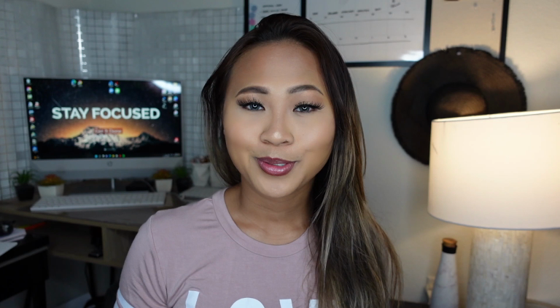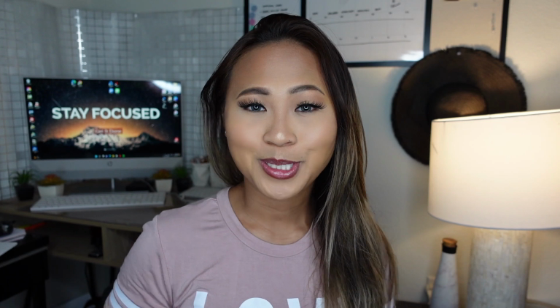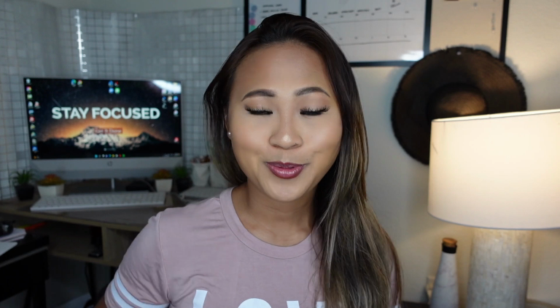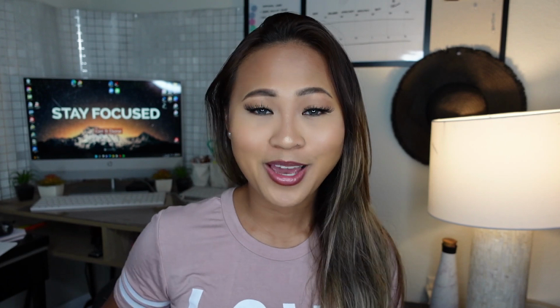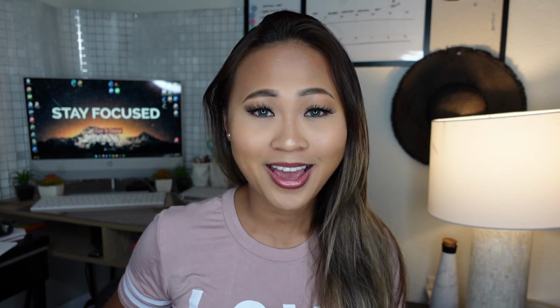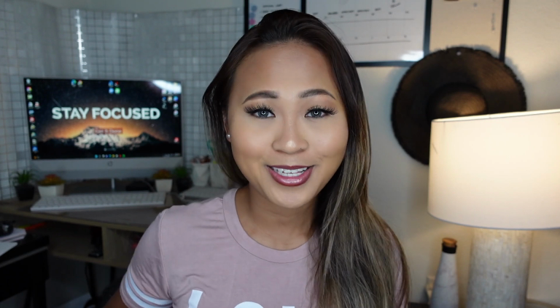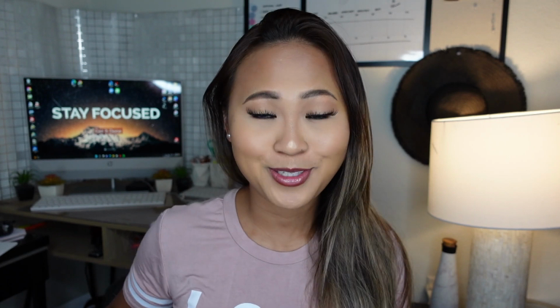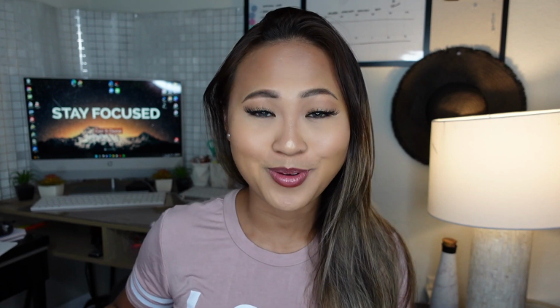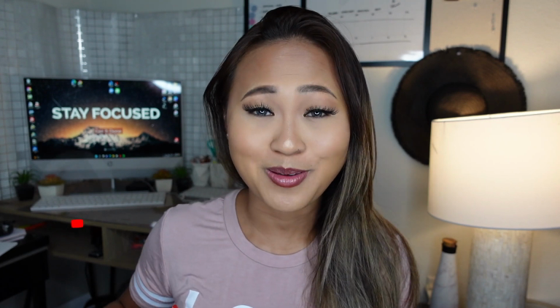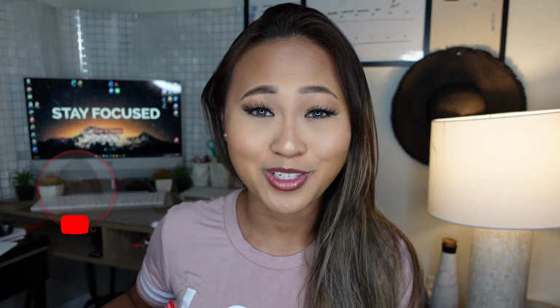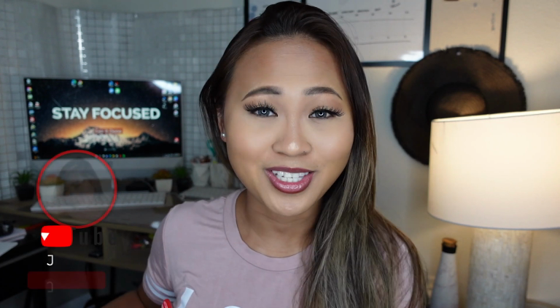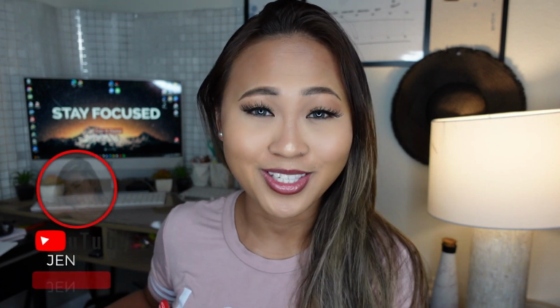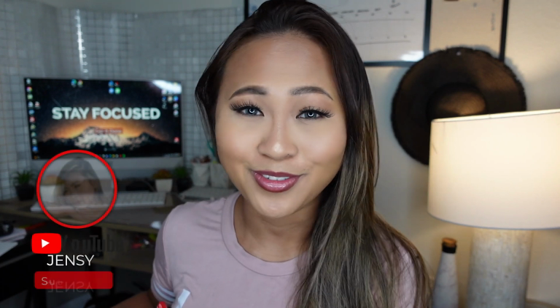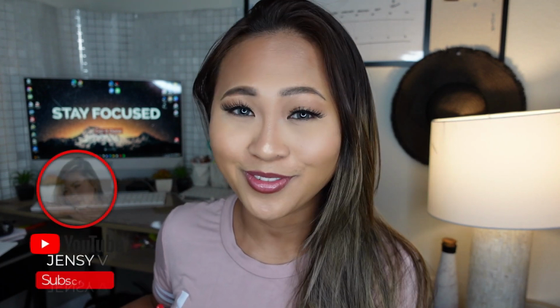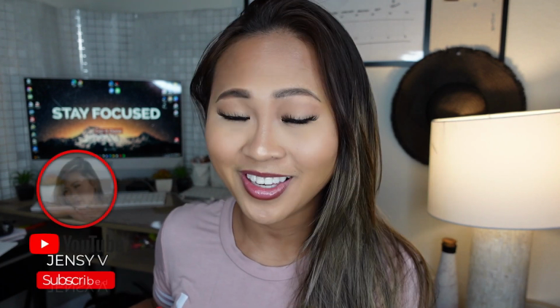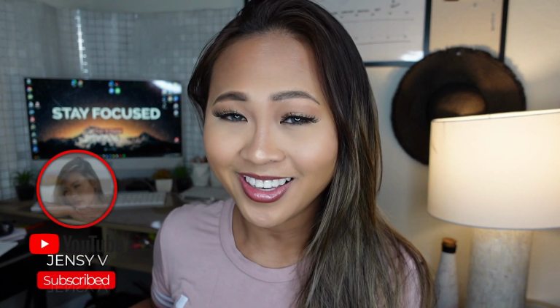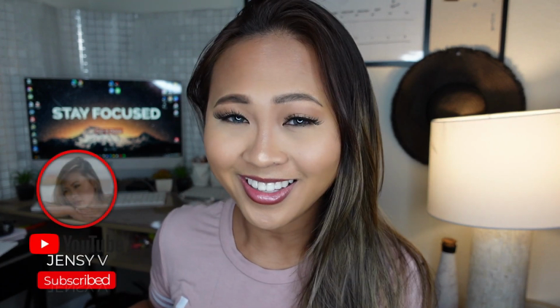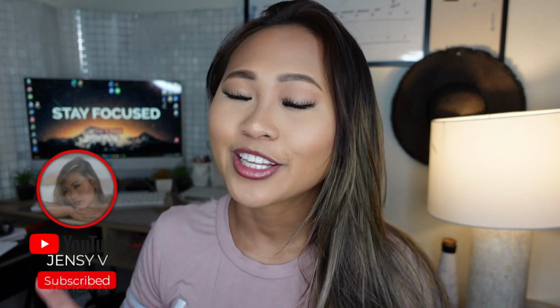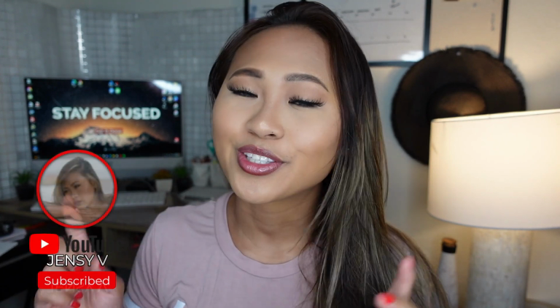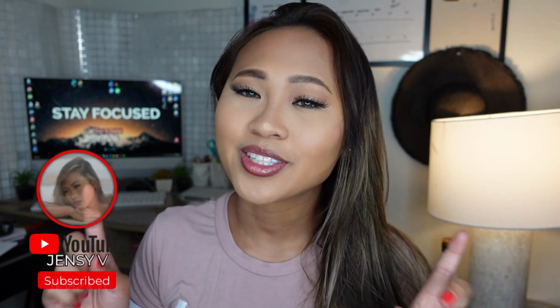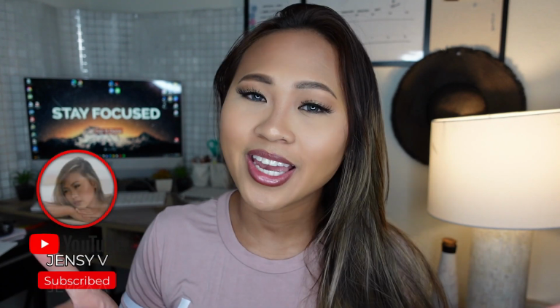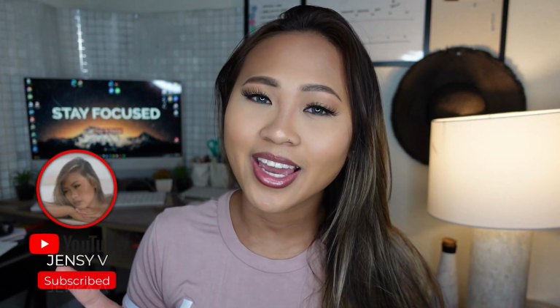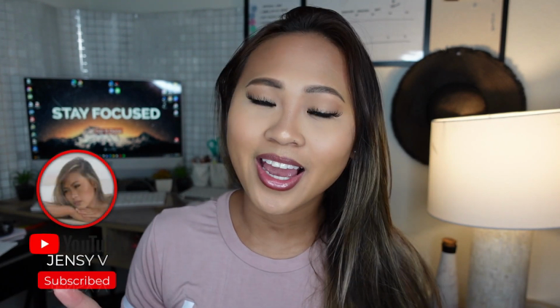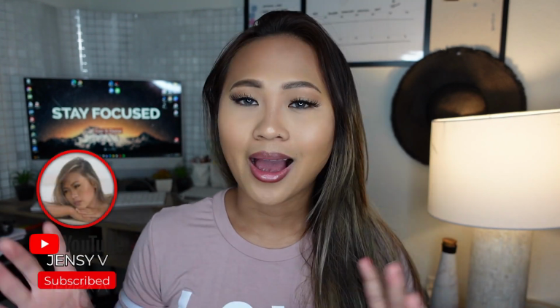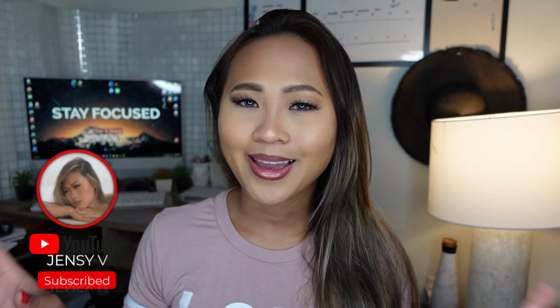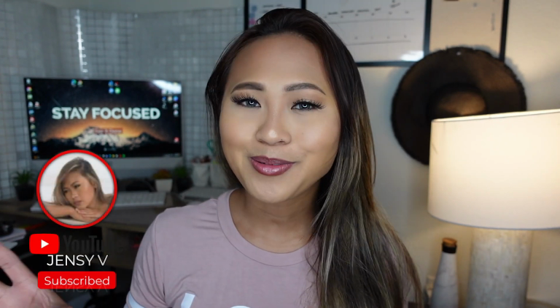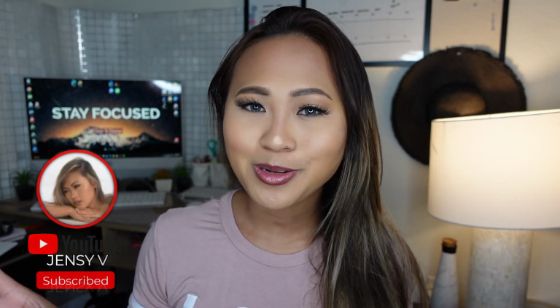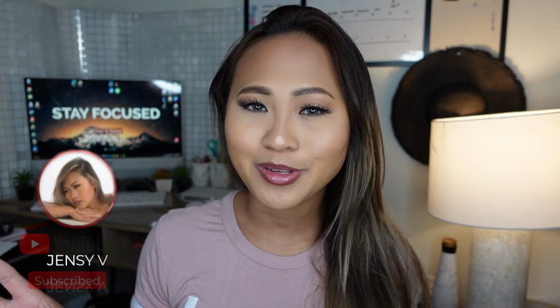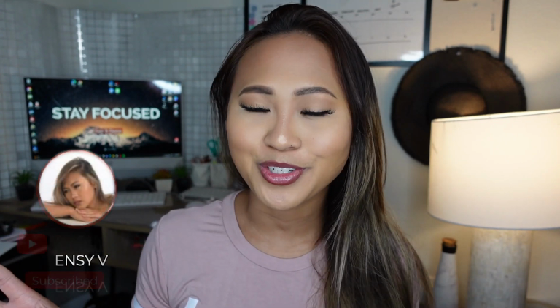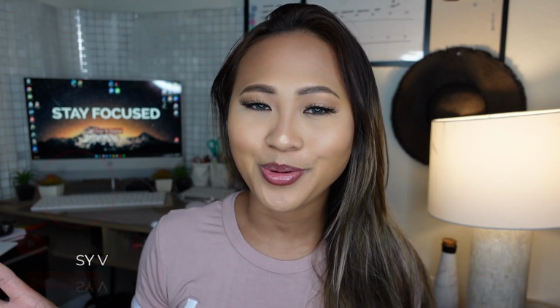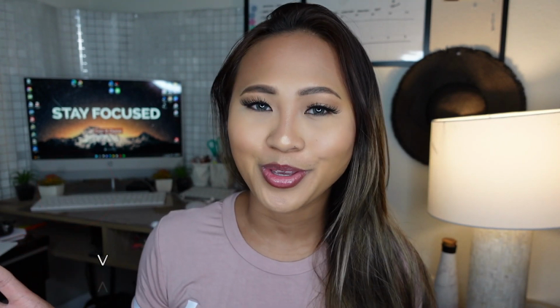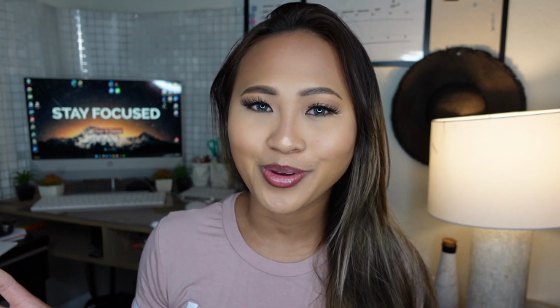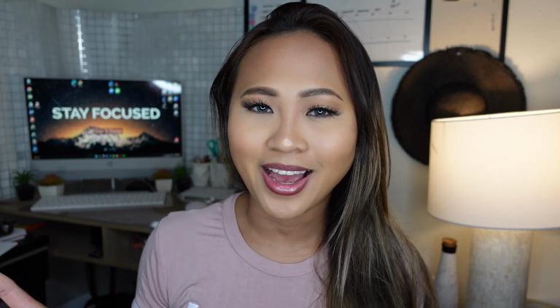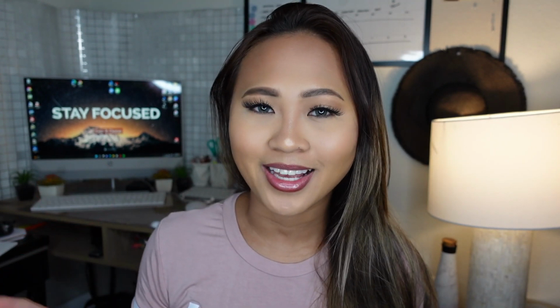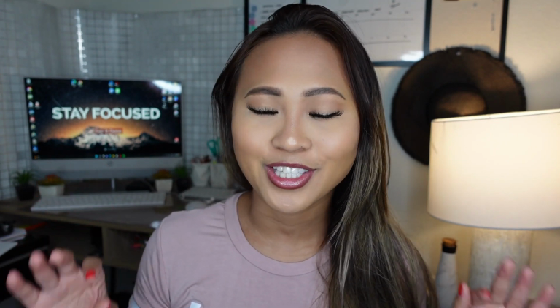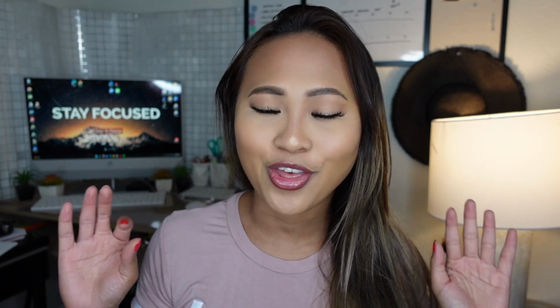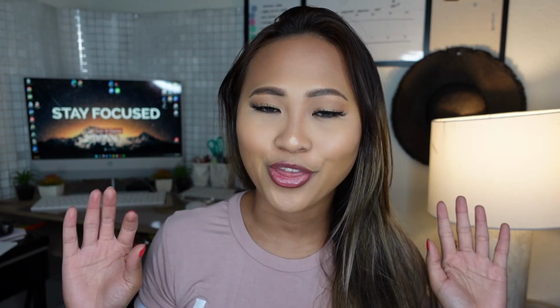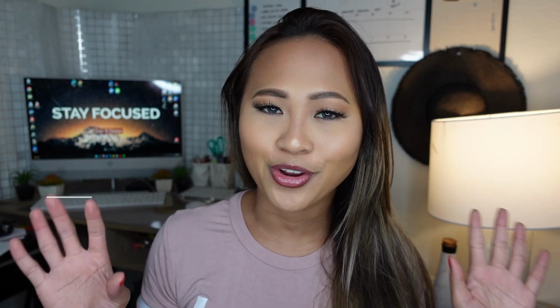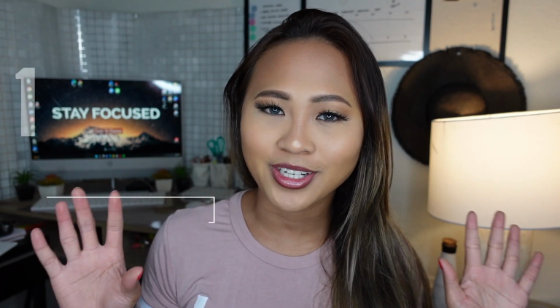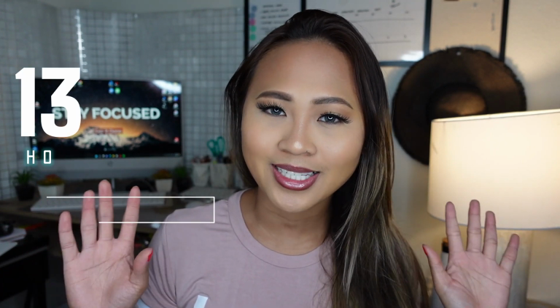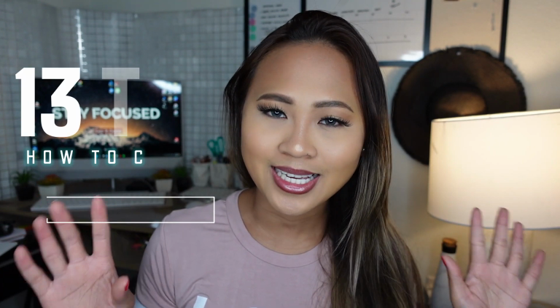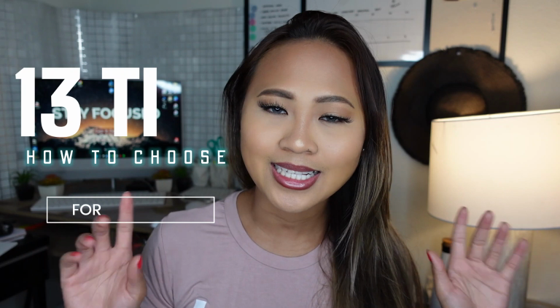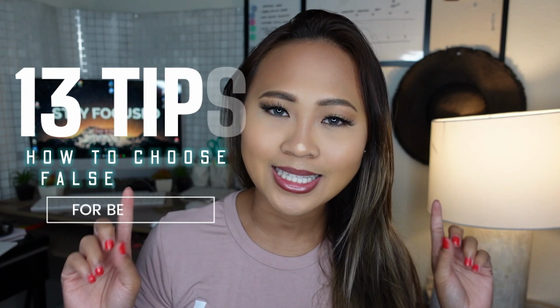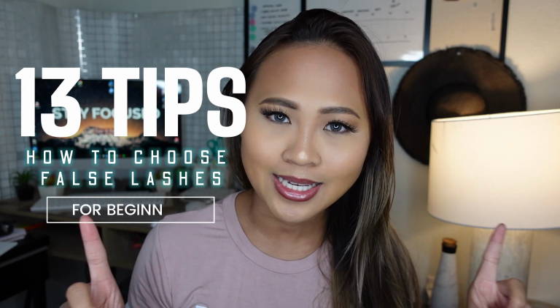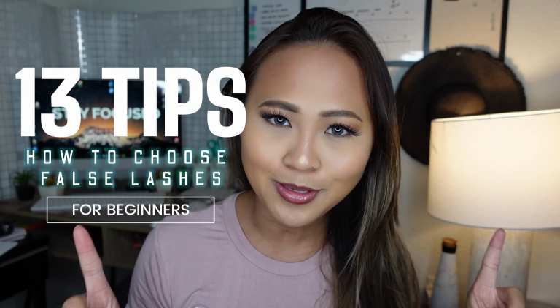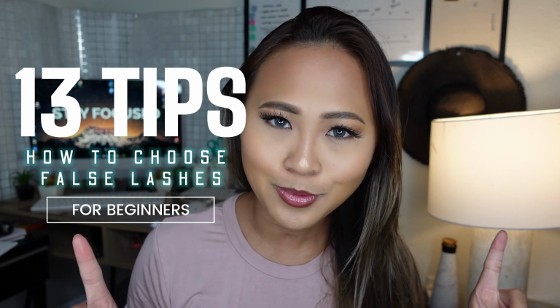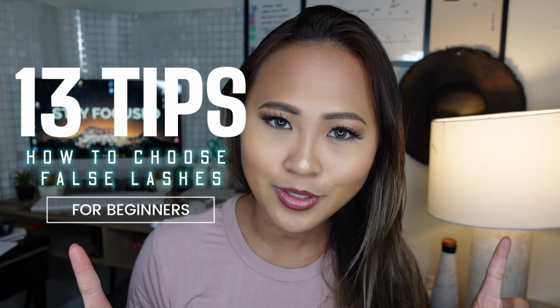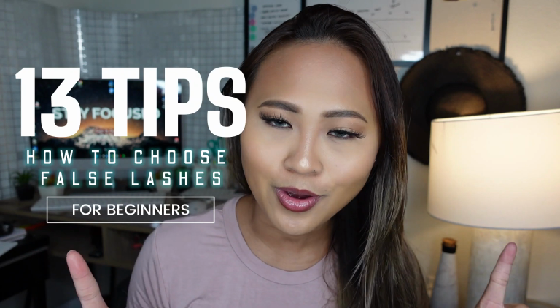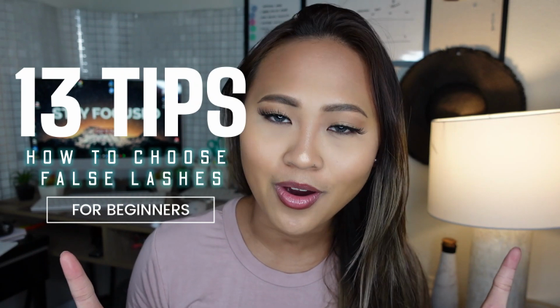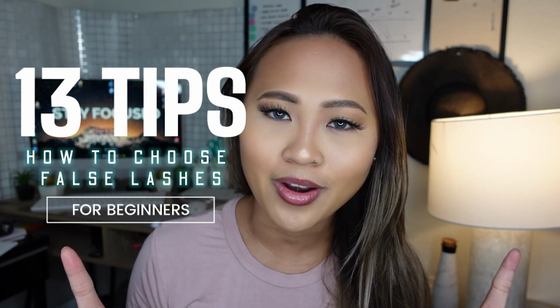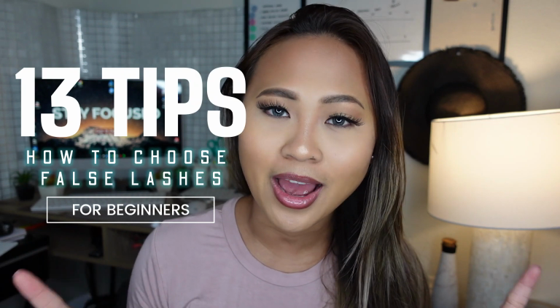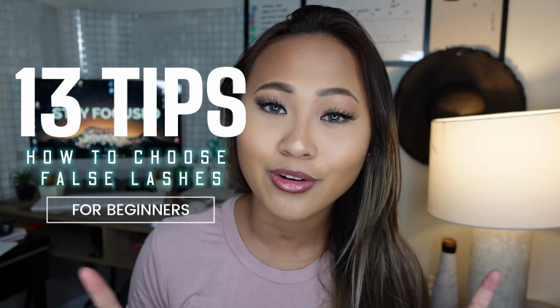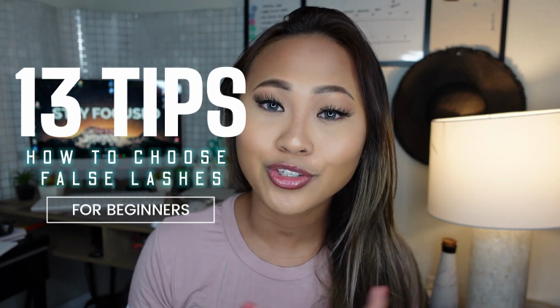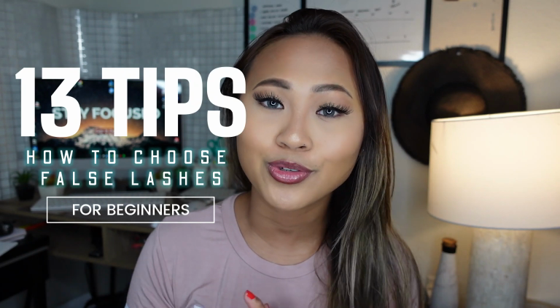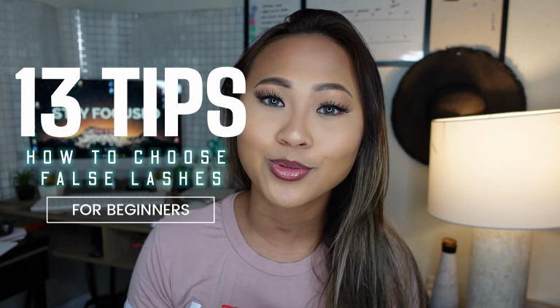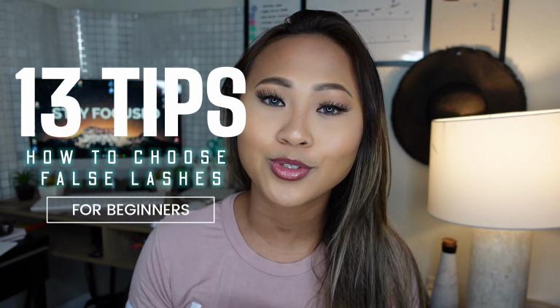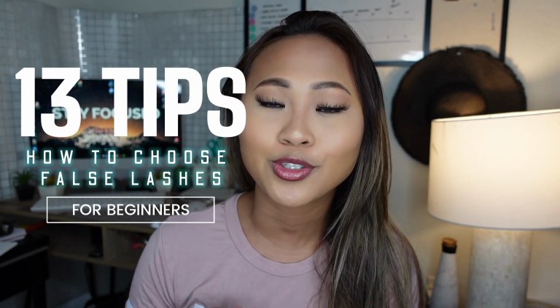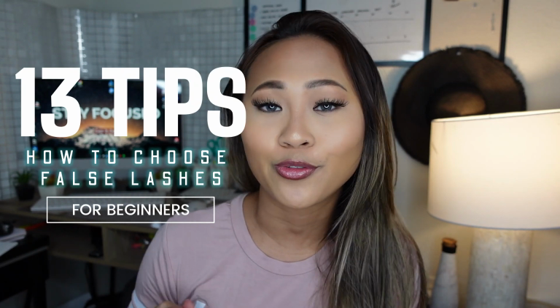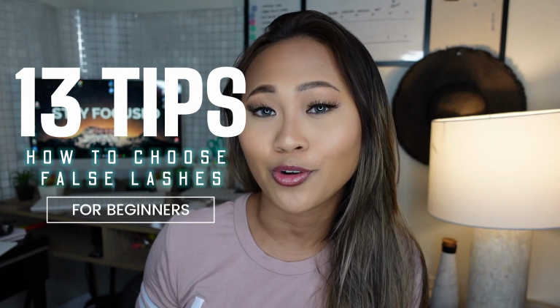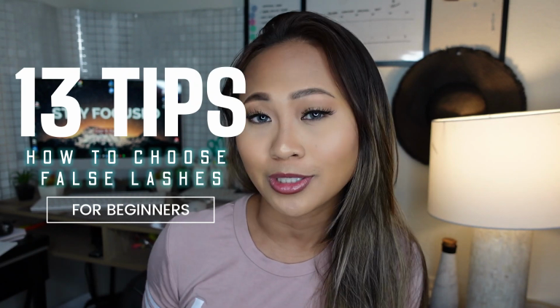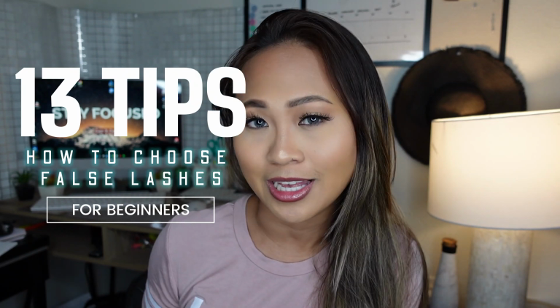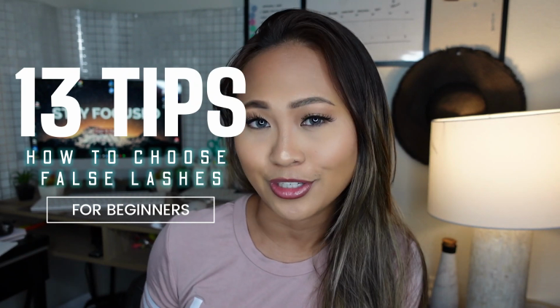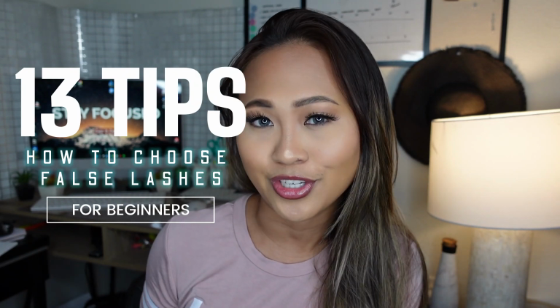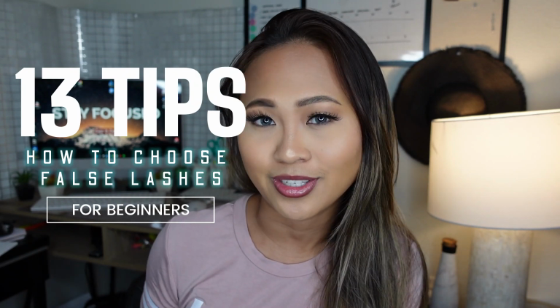What's up, you guys? My name is Jensithi, and today I am going to be showing you guys 13 tips on how to choose your false lashes.